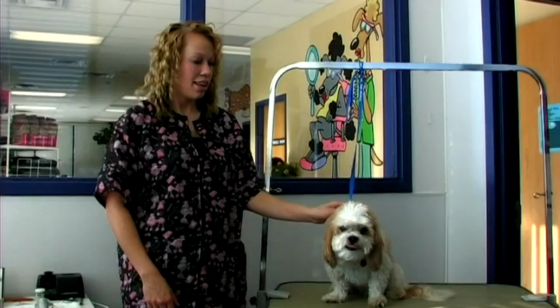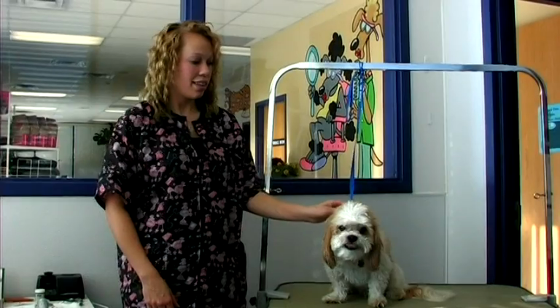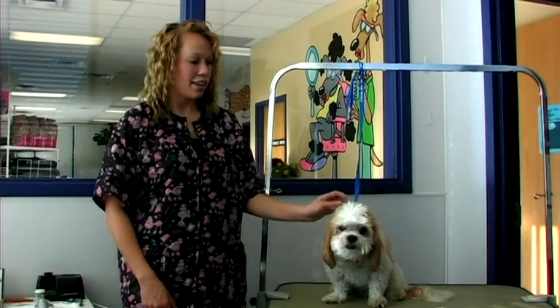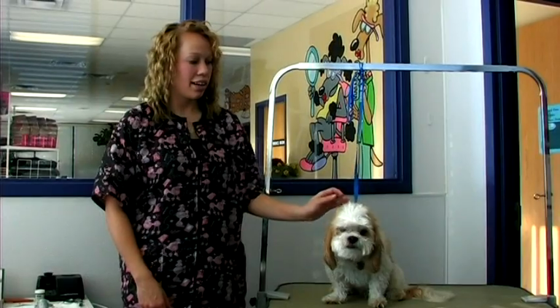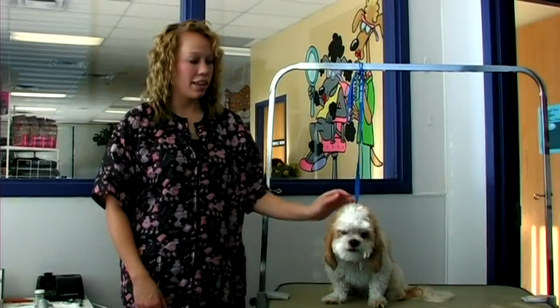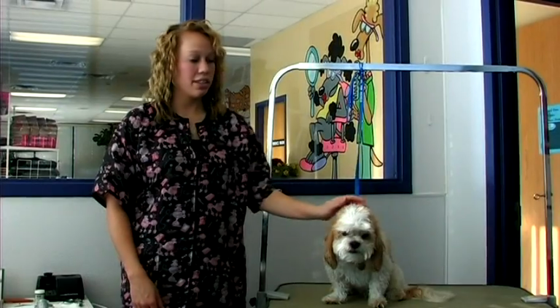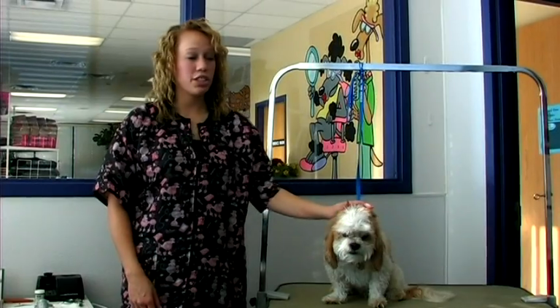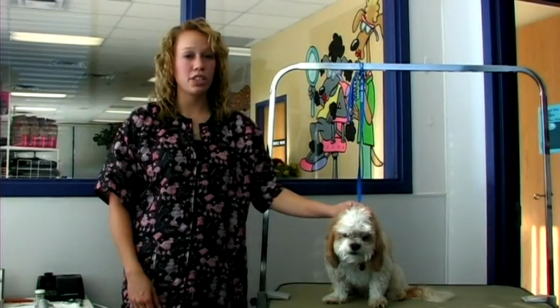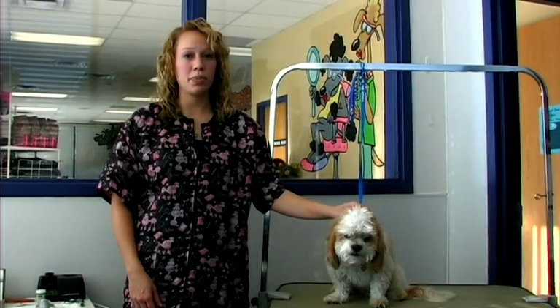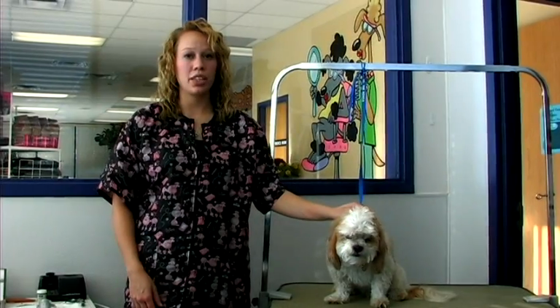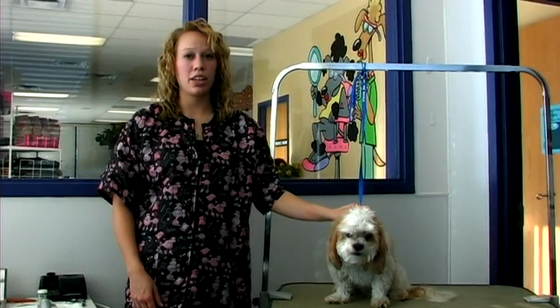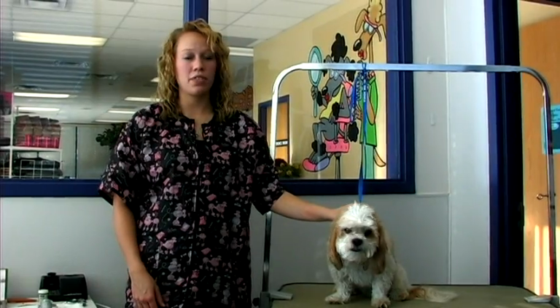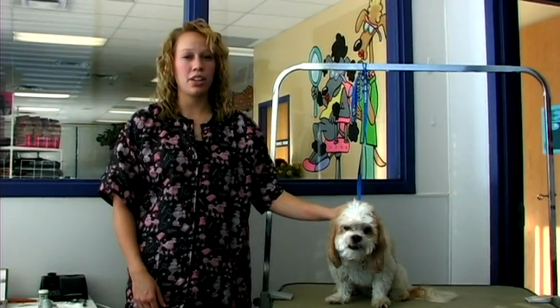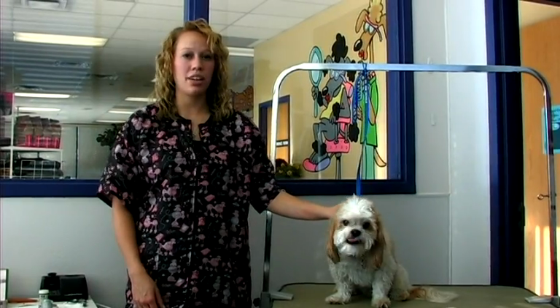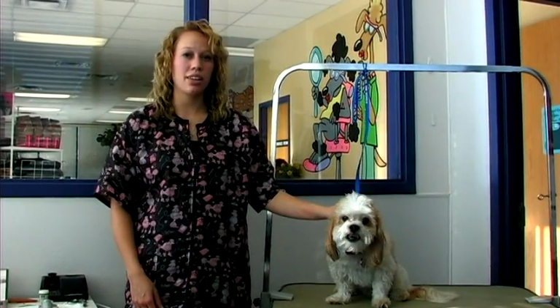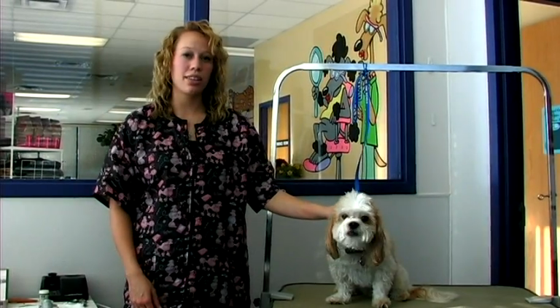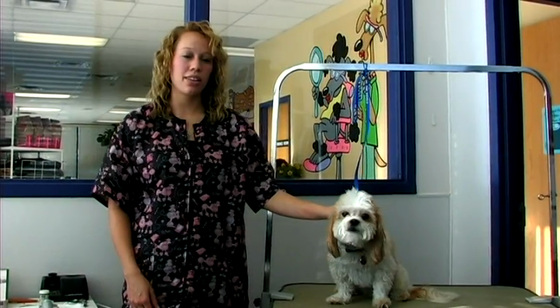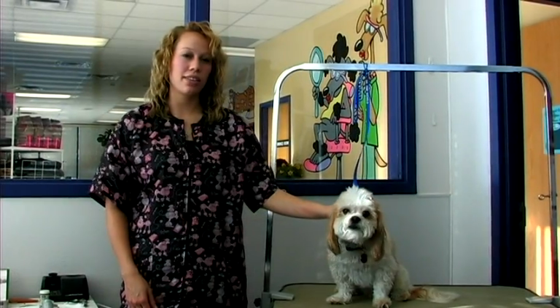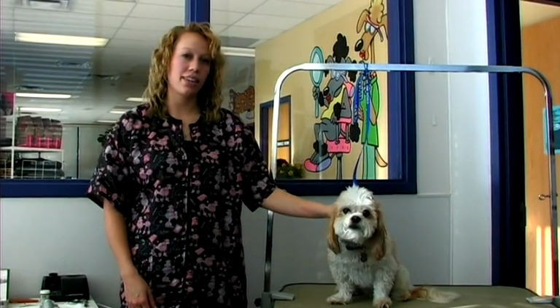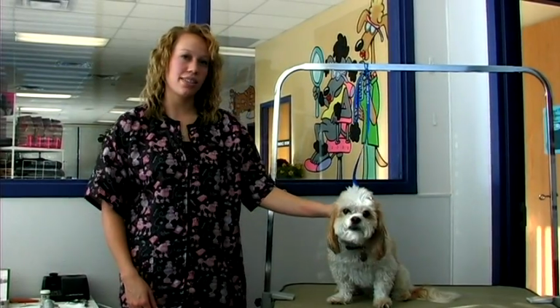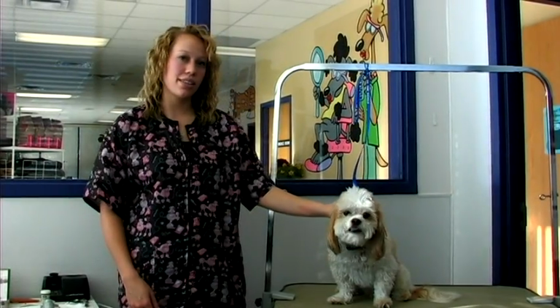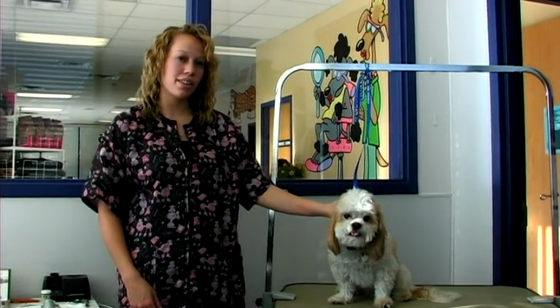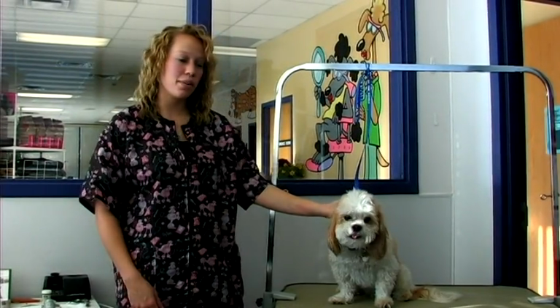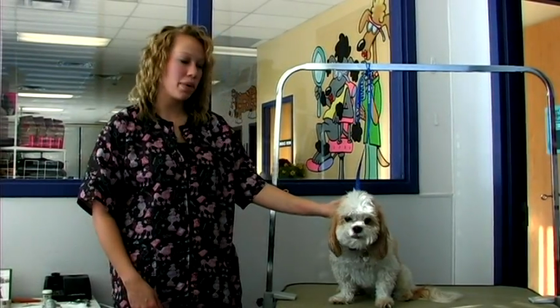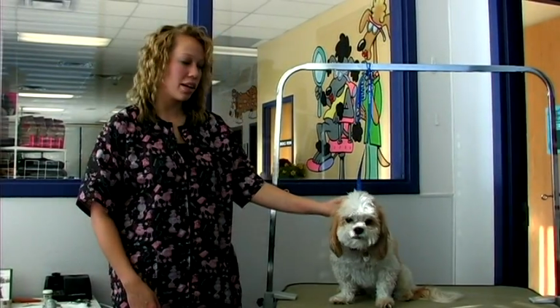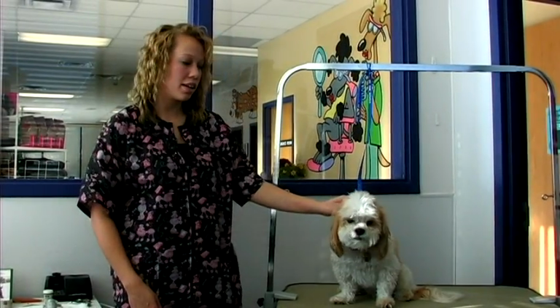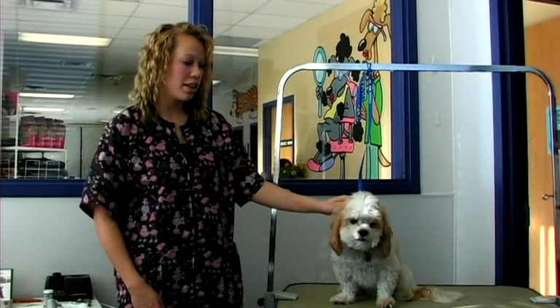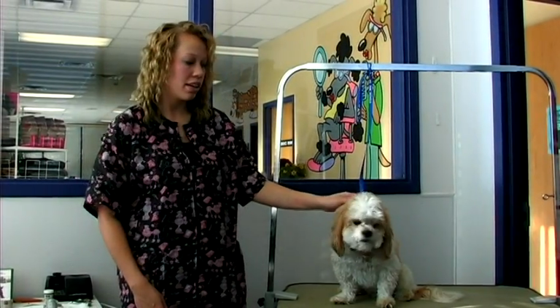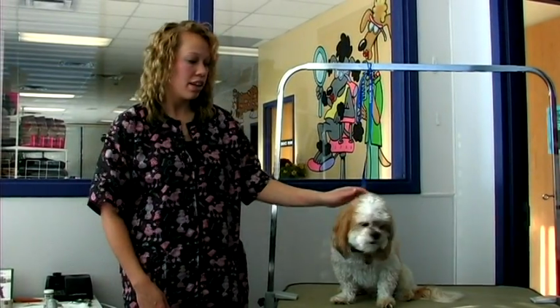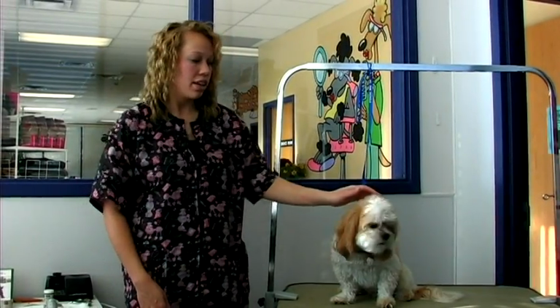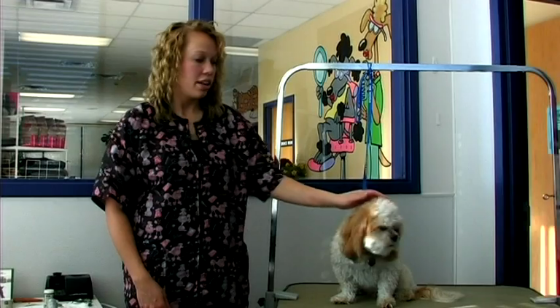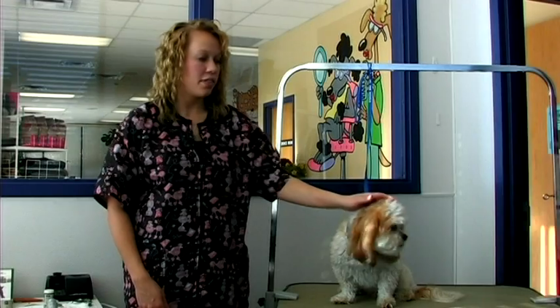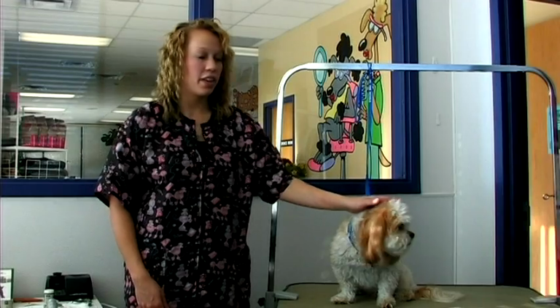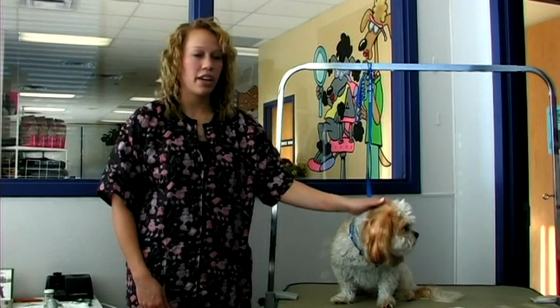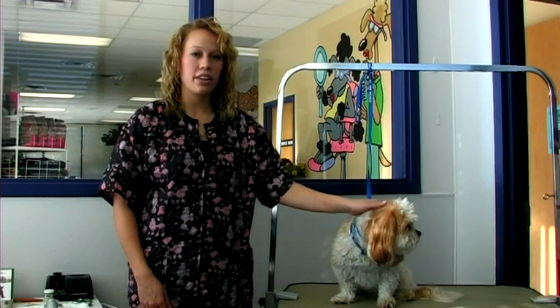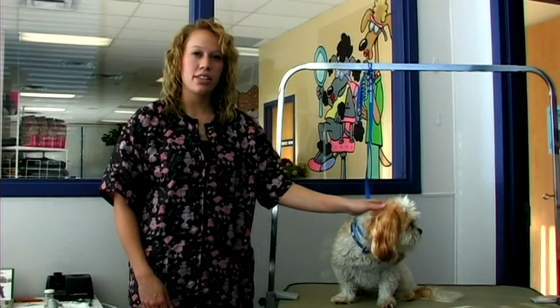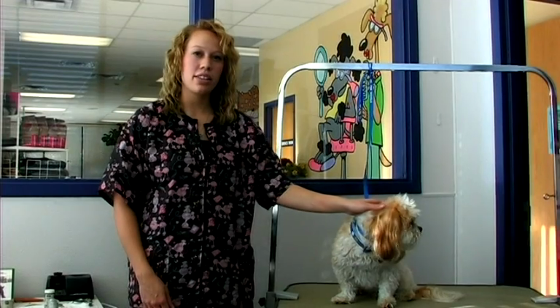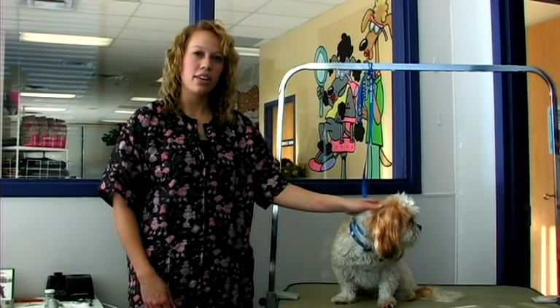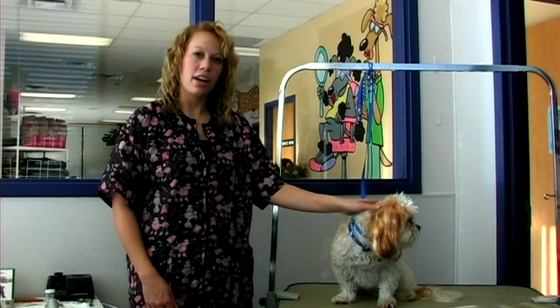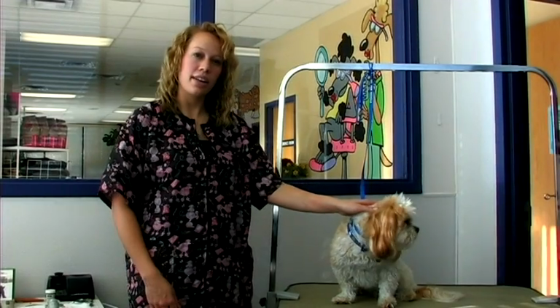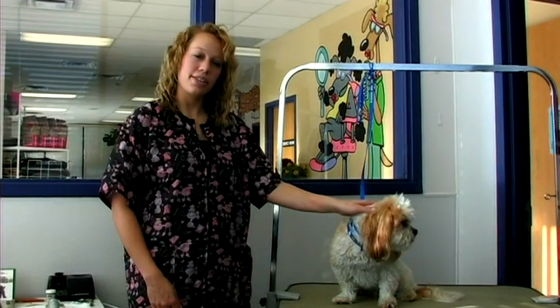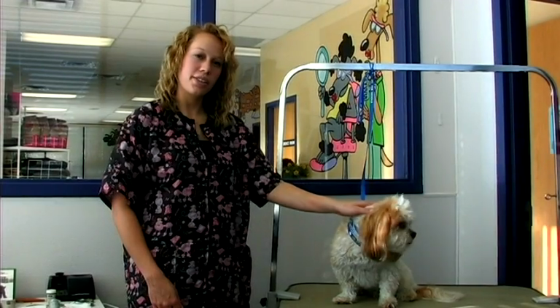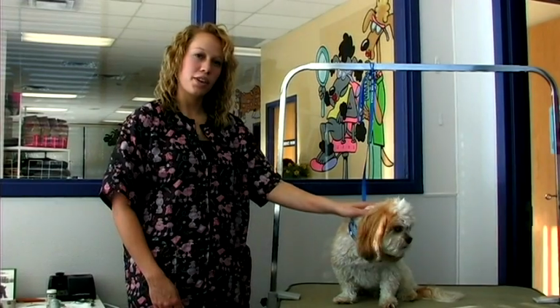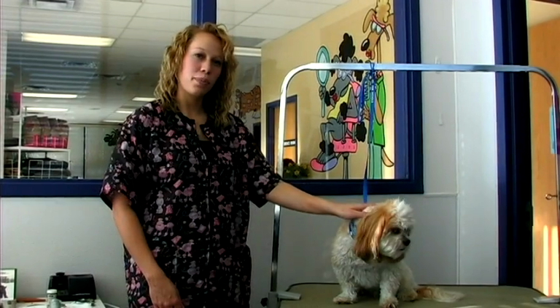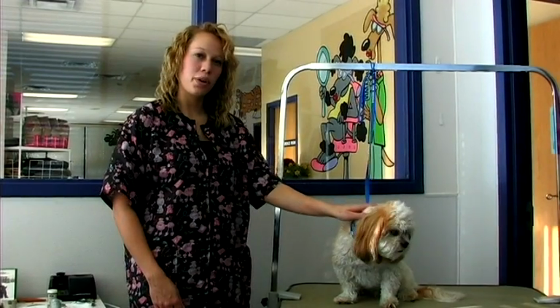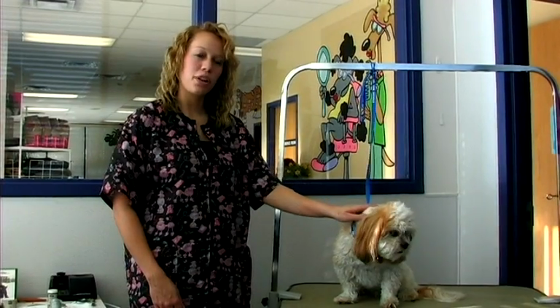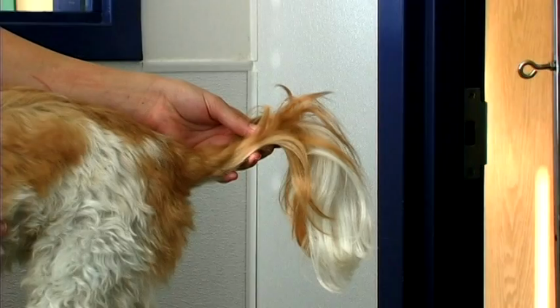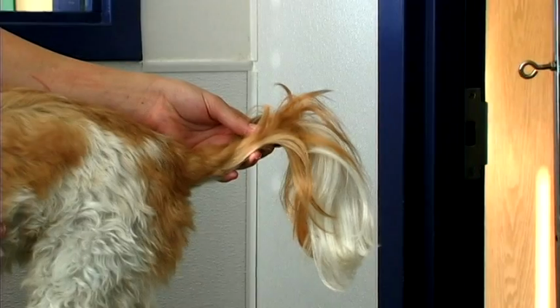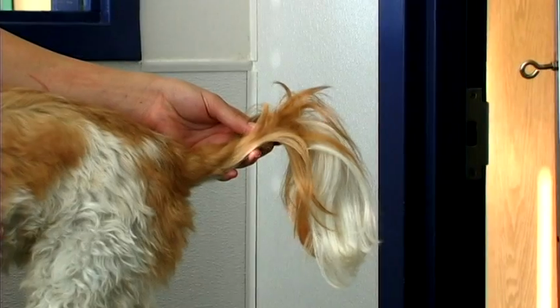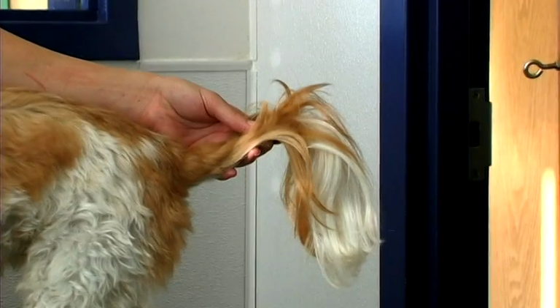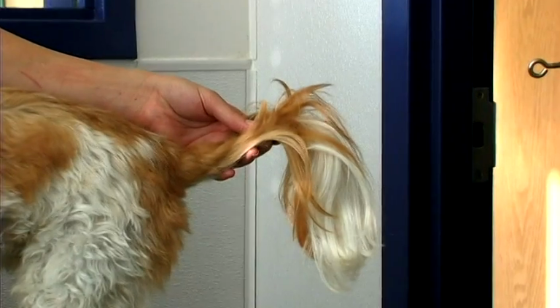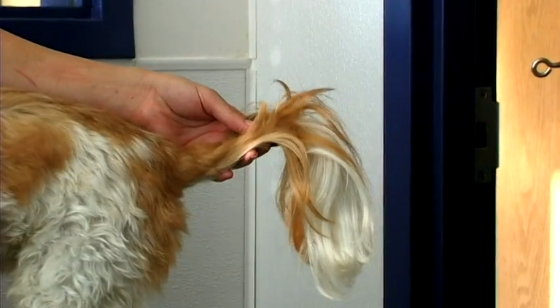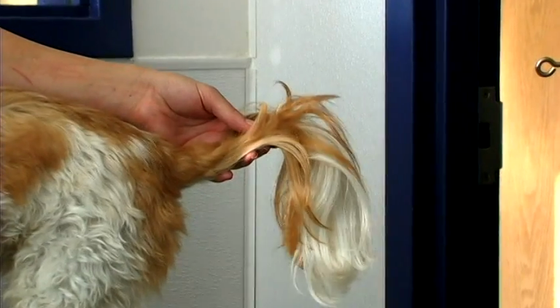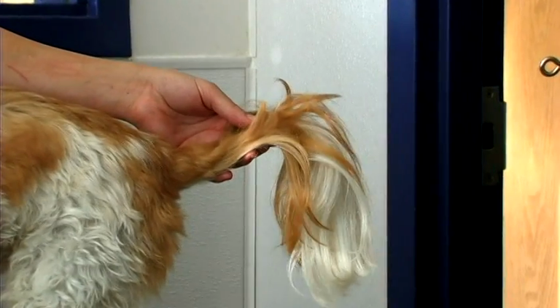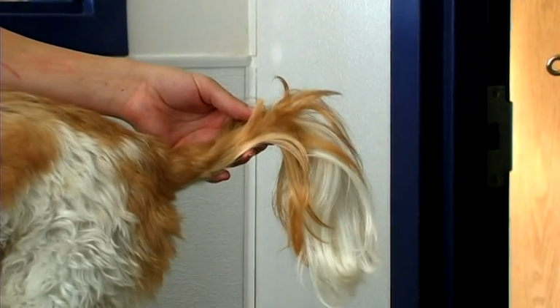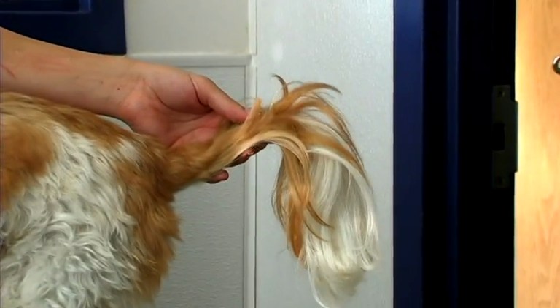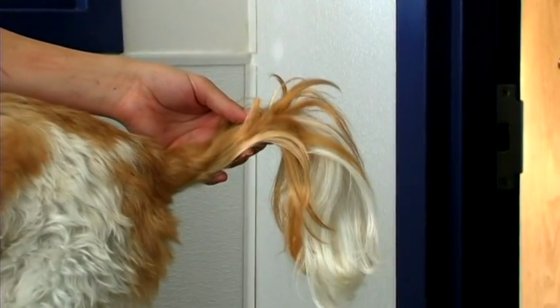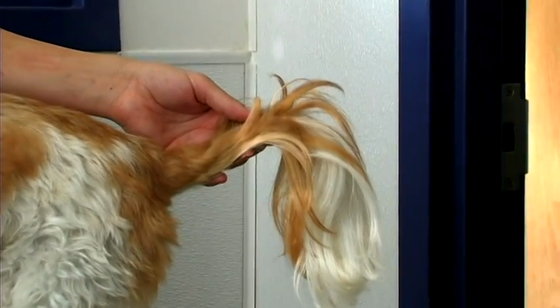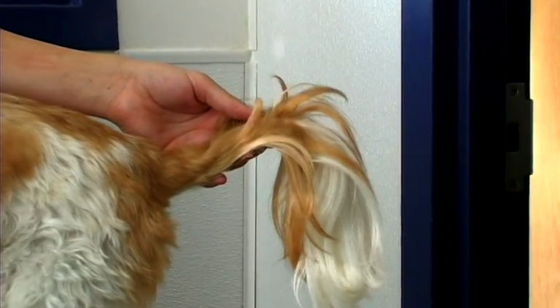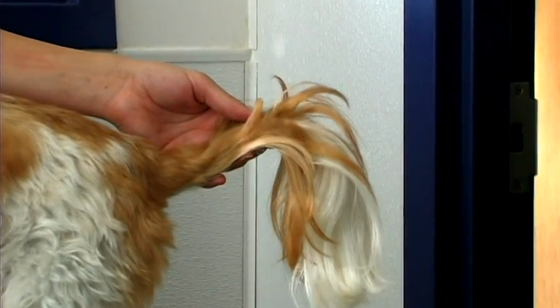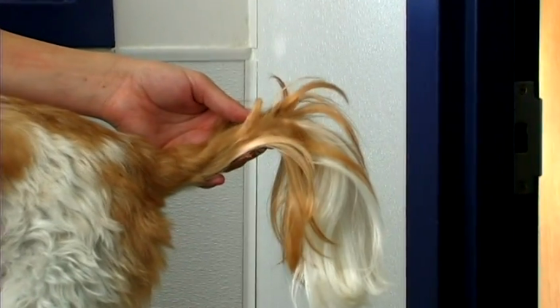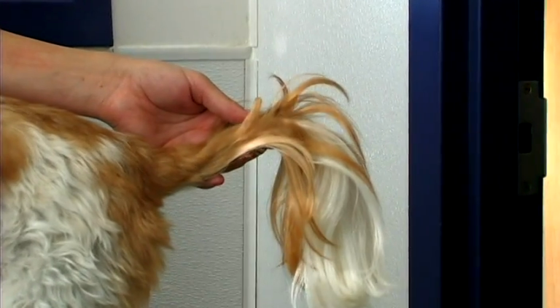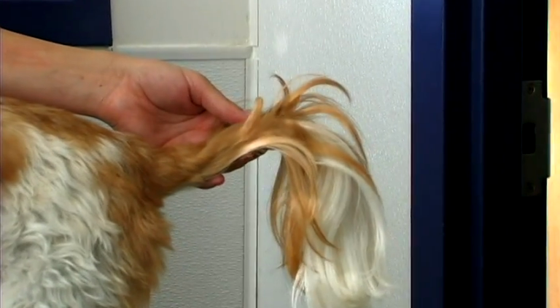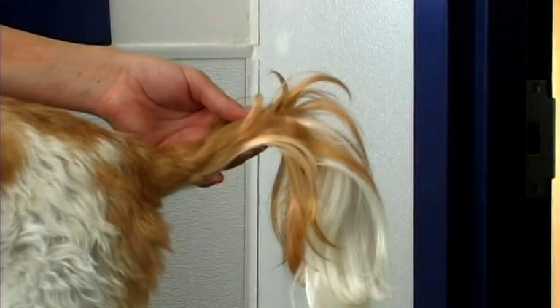Their head should be left longer than the rest of their body. If the hair is in their eyes, you can pull it back with a bow or a barrette.